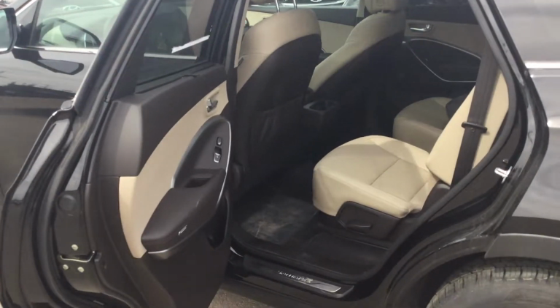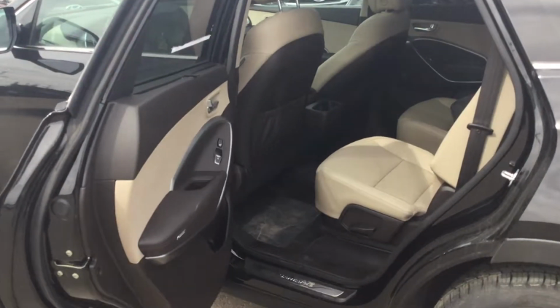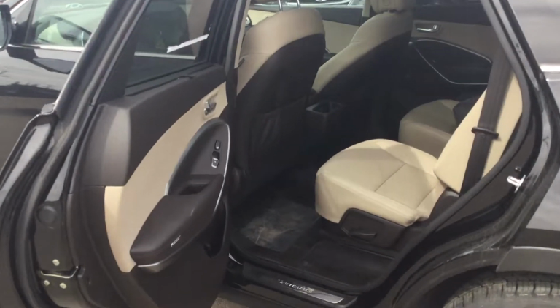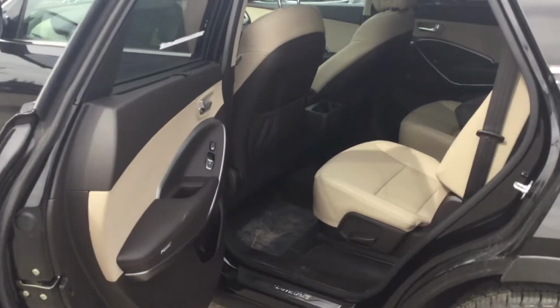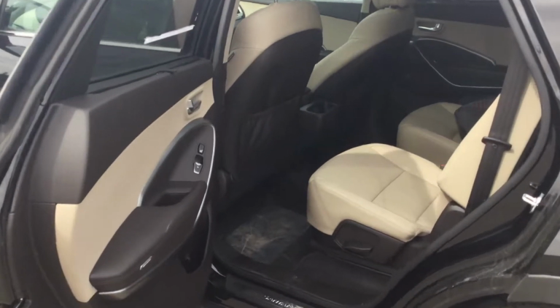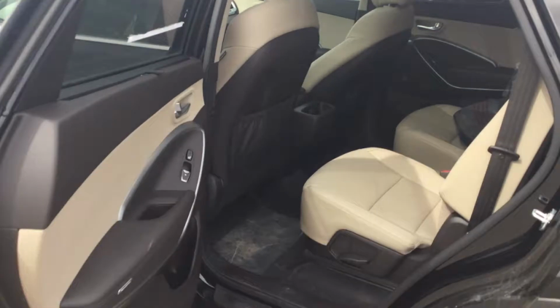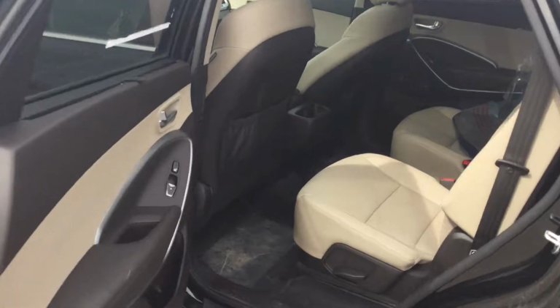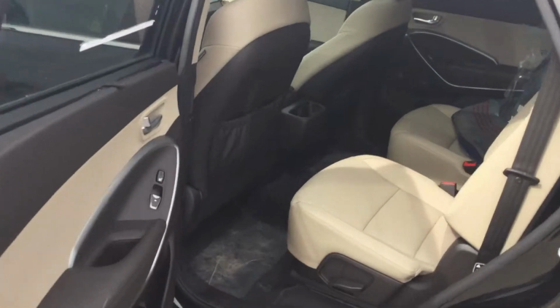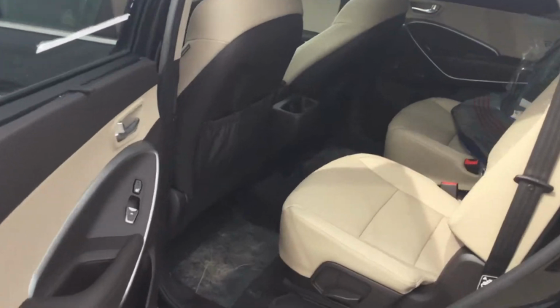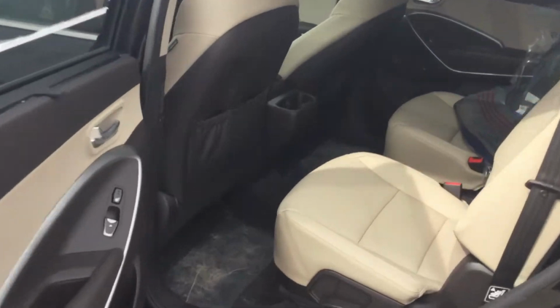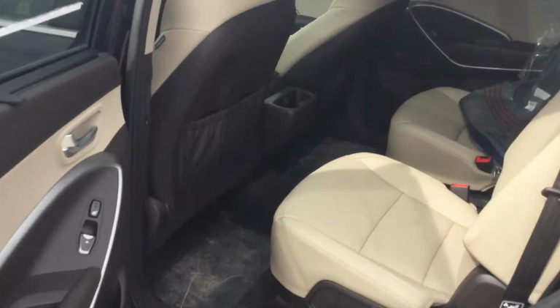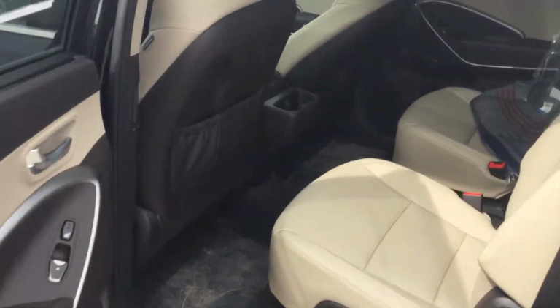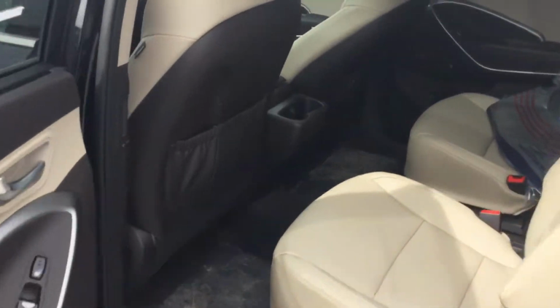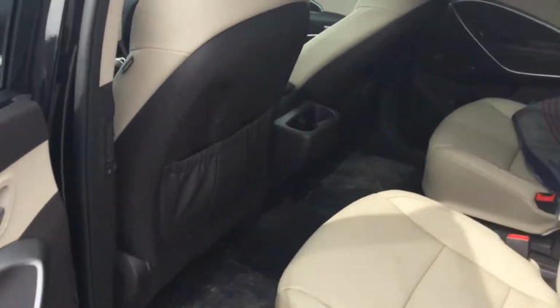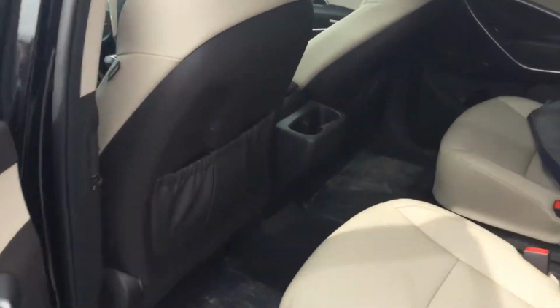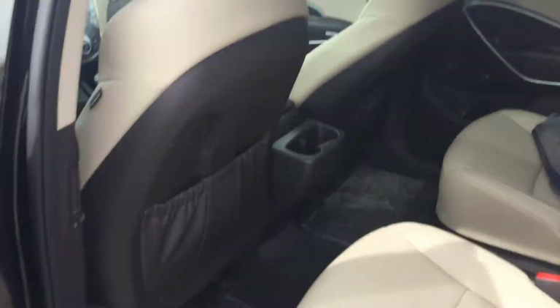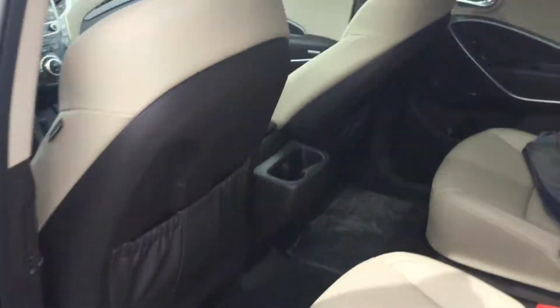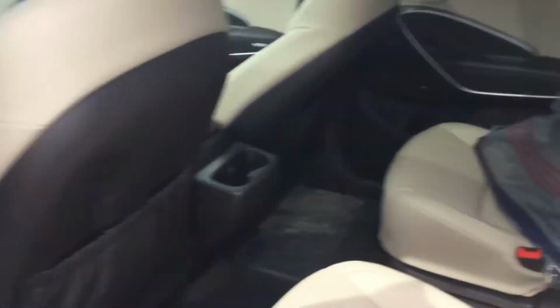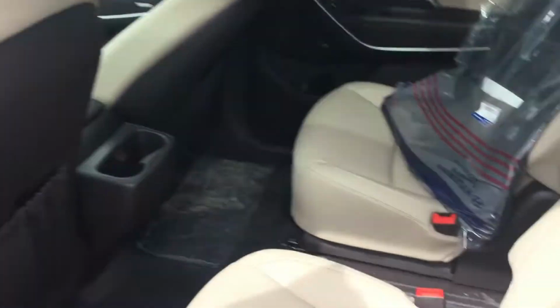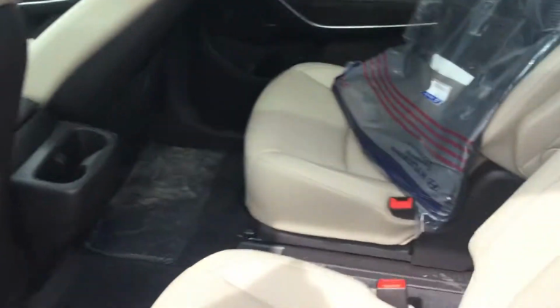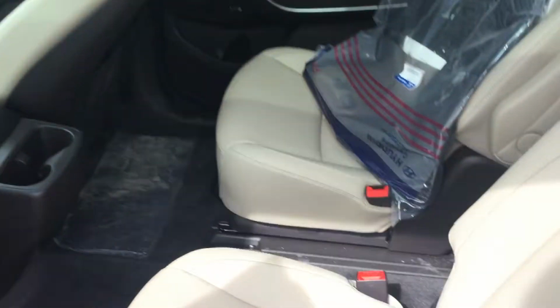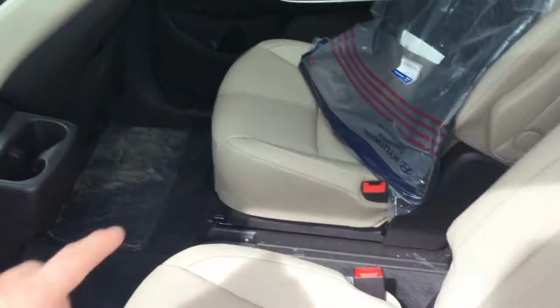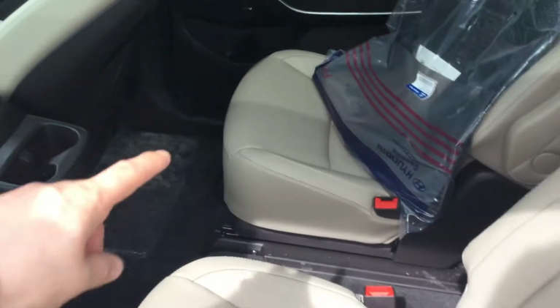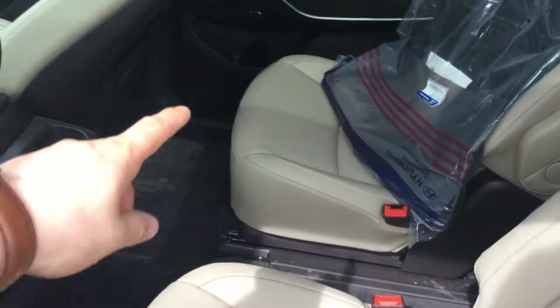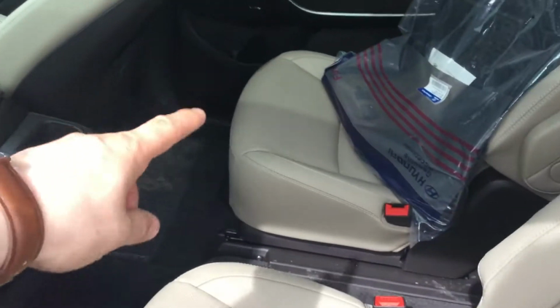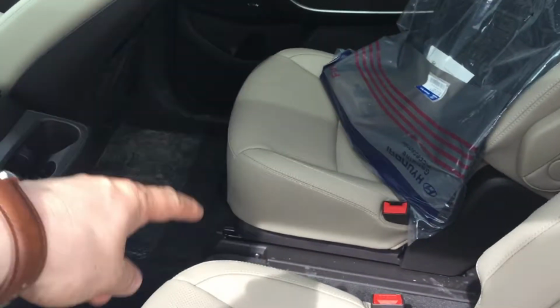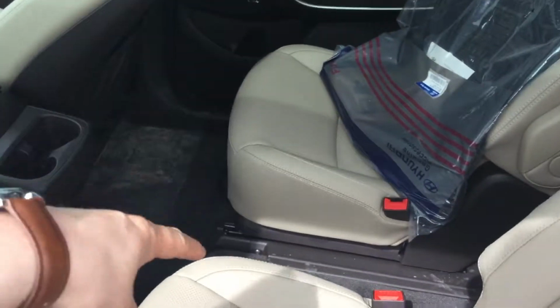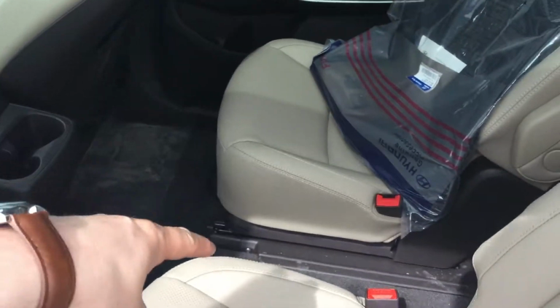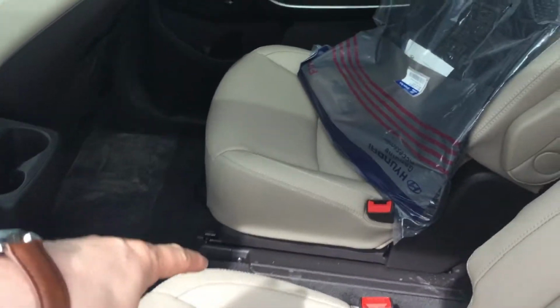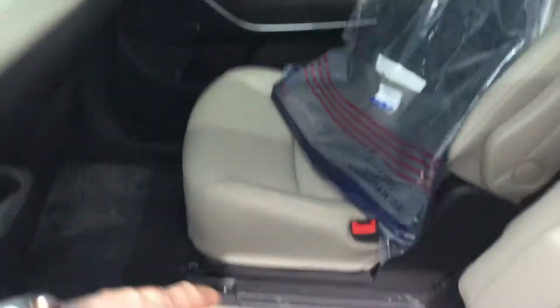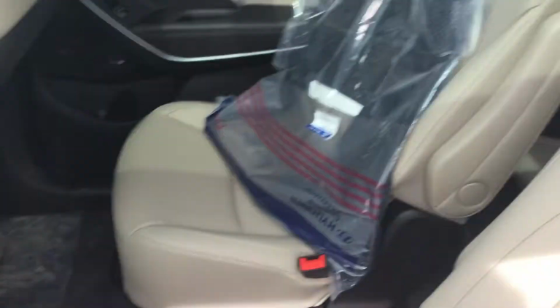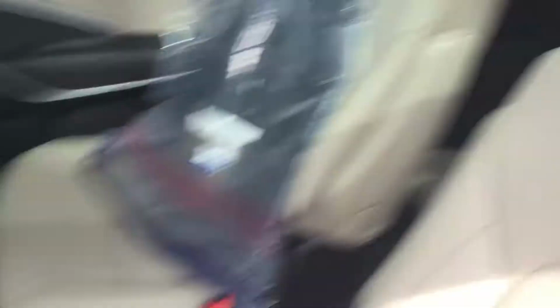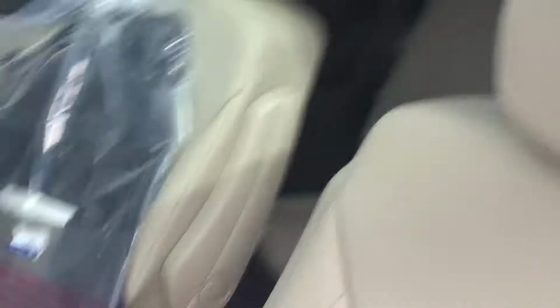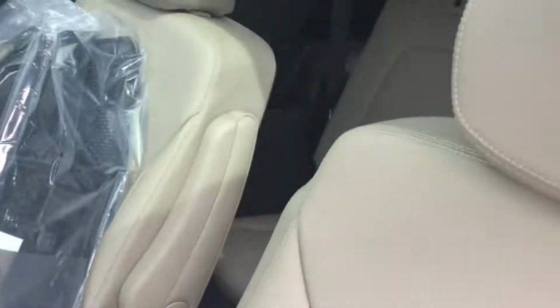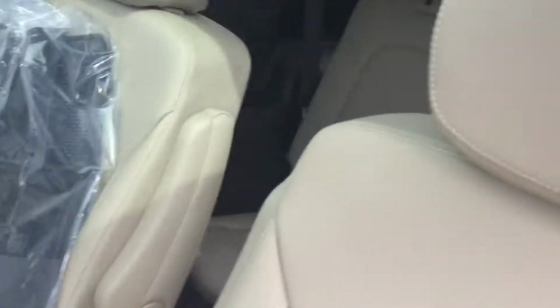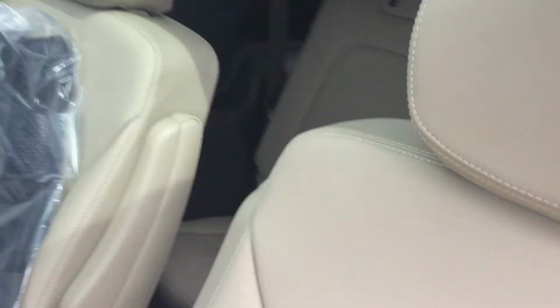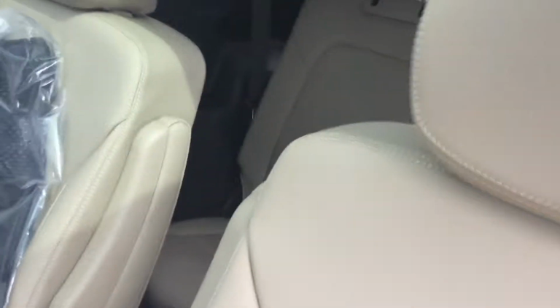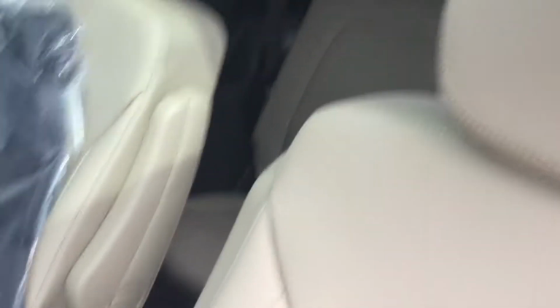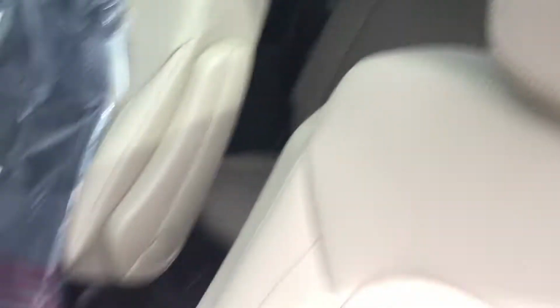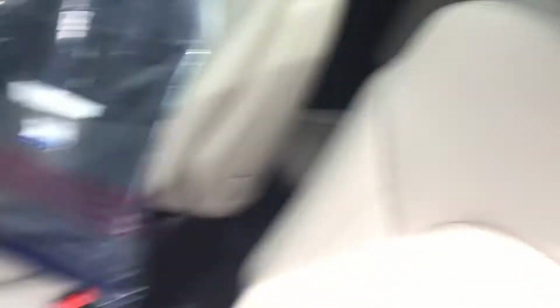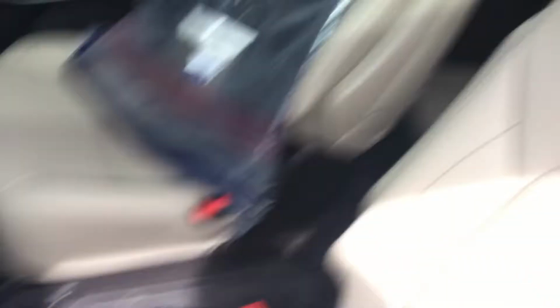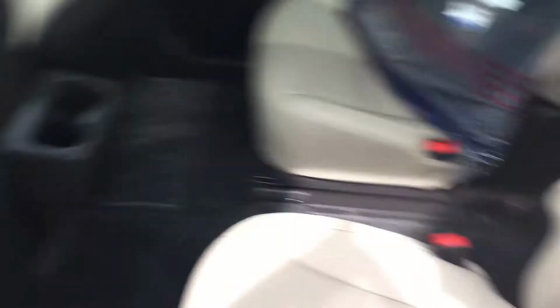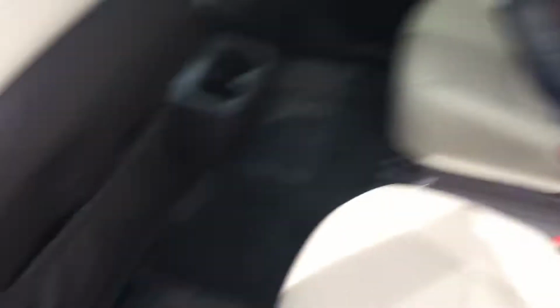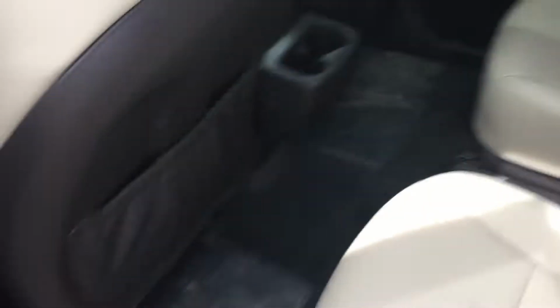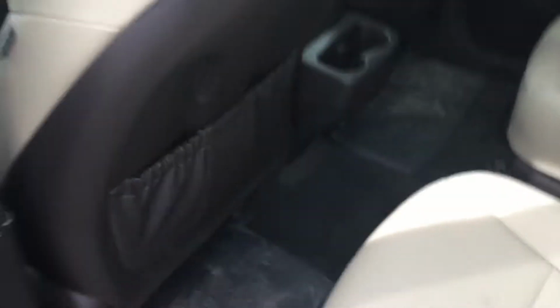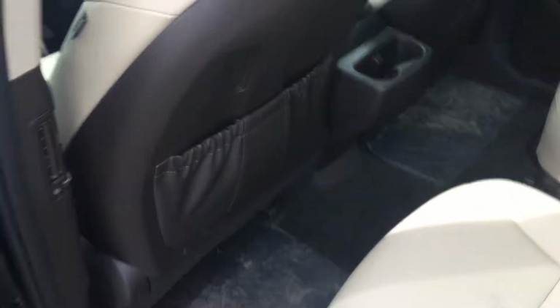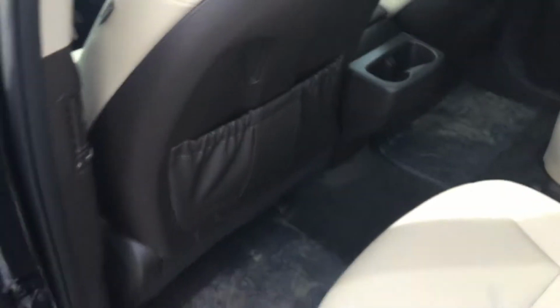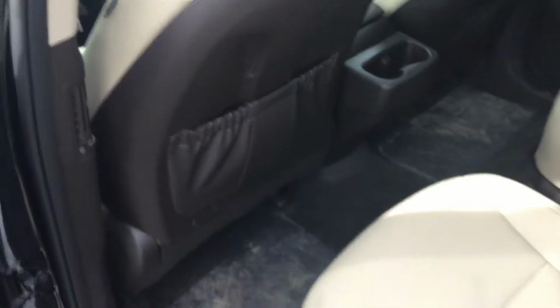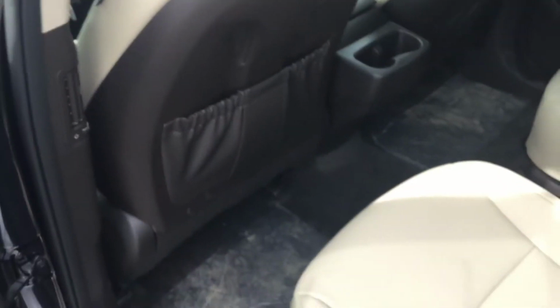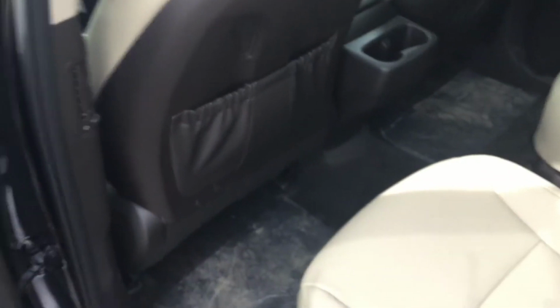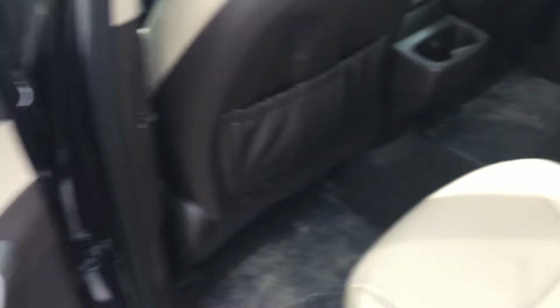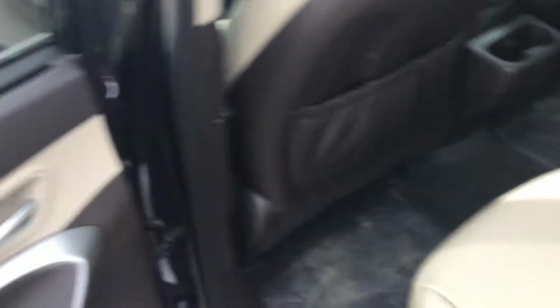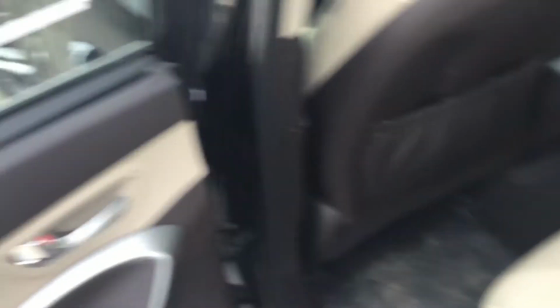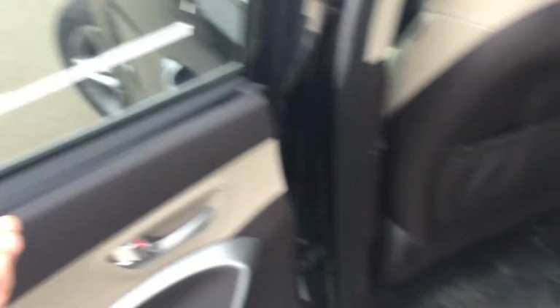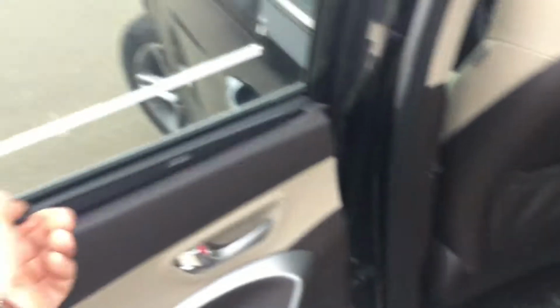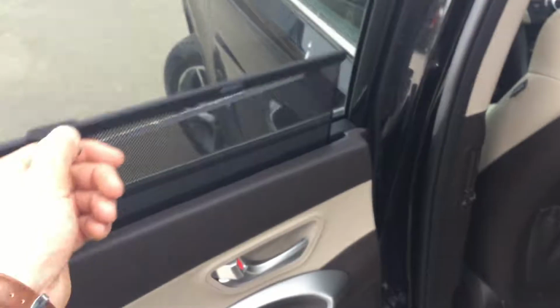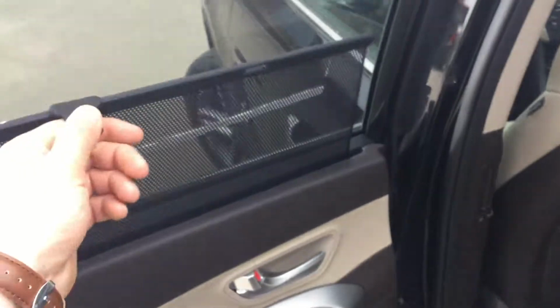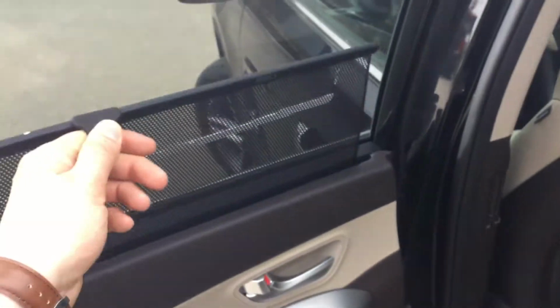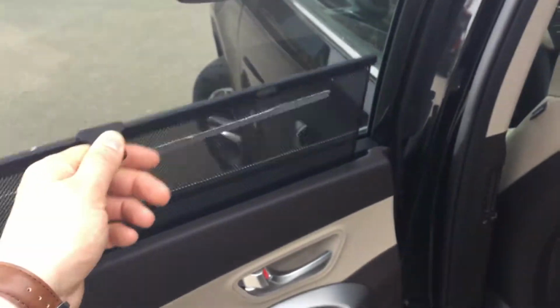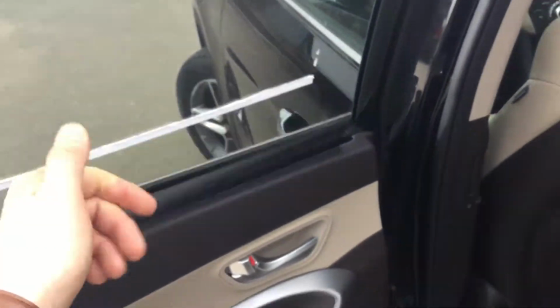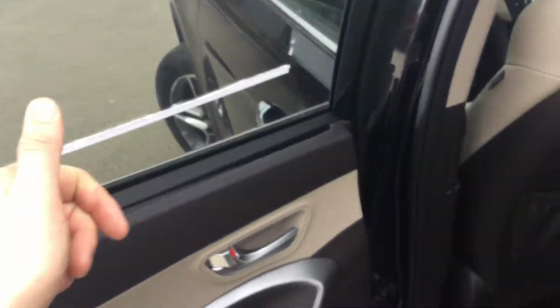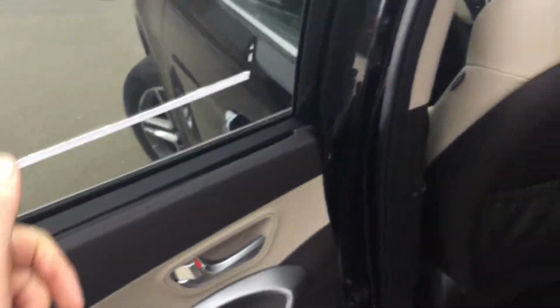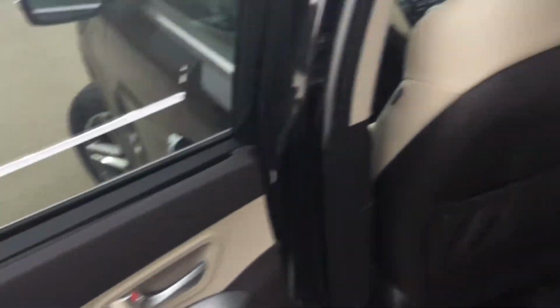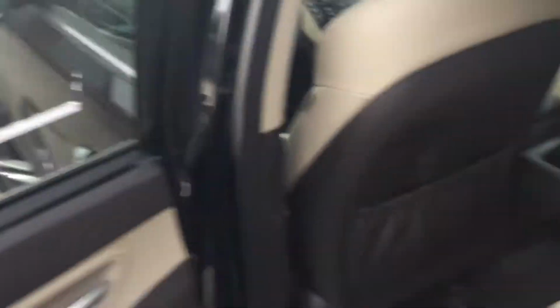Hopping over to the back seat, you'll notice it has captain seats — so six passengers here and two in the back. You also get heated rear seats with a nice privacy blanket here as well.